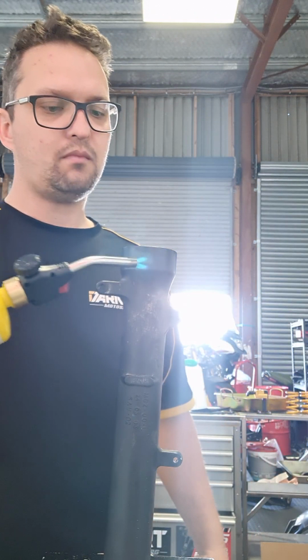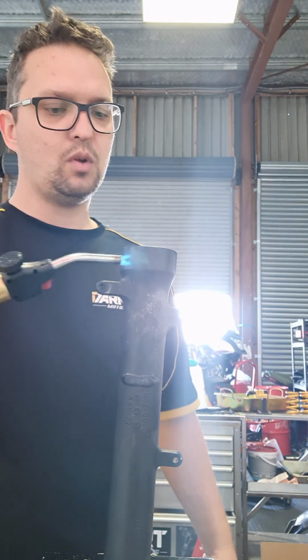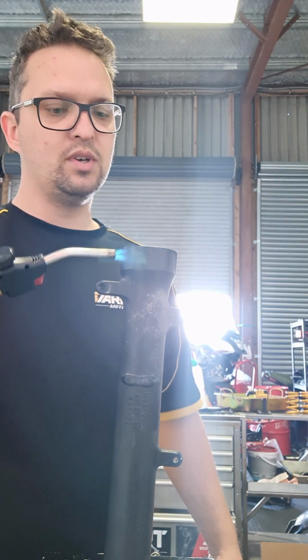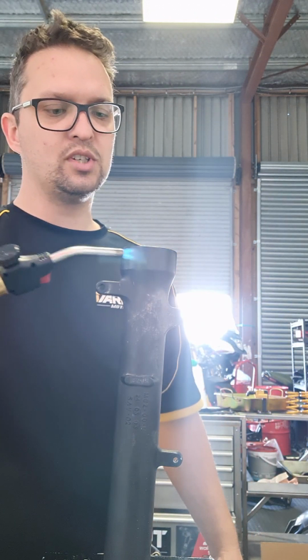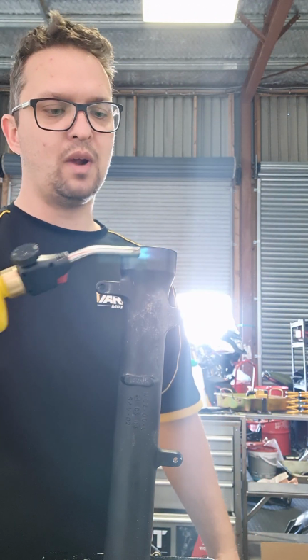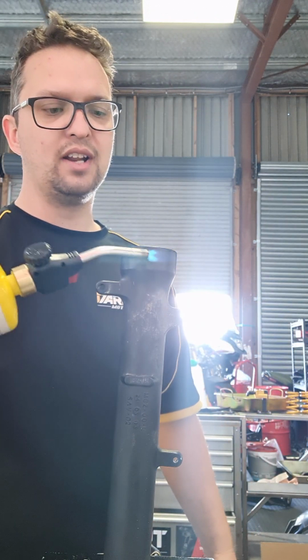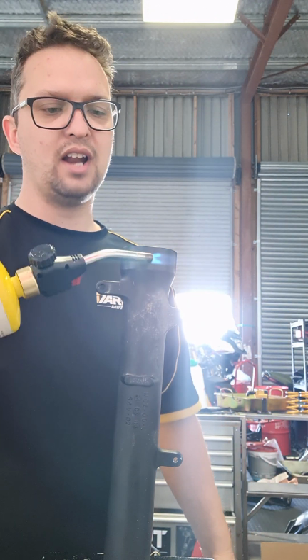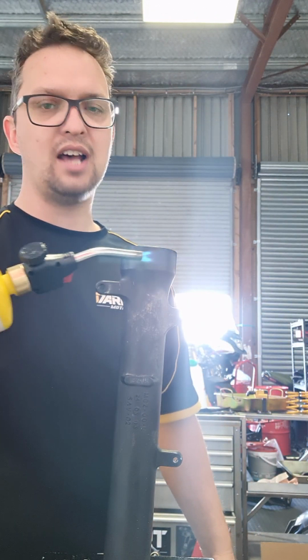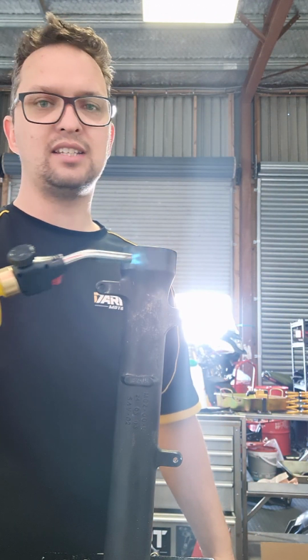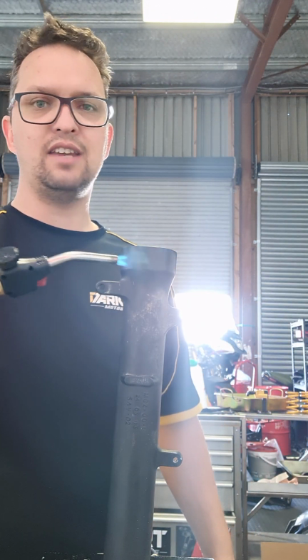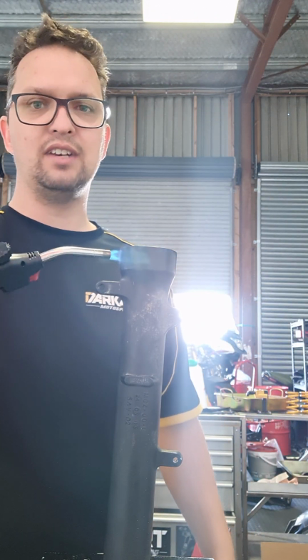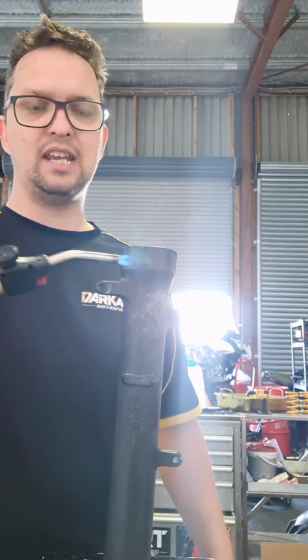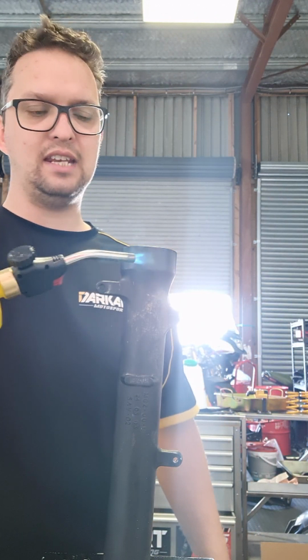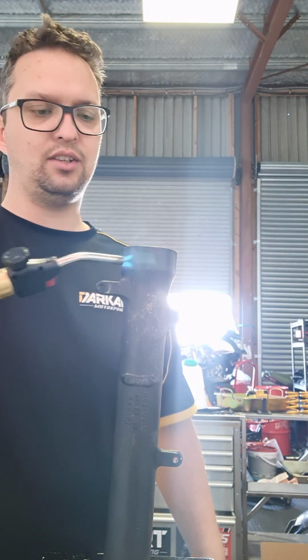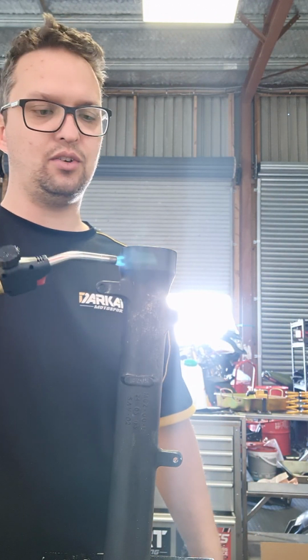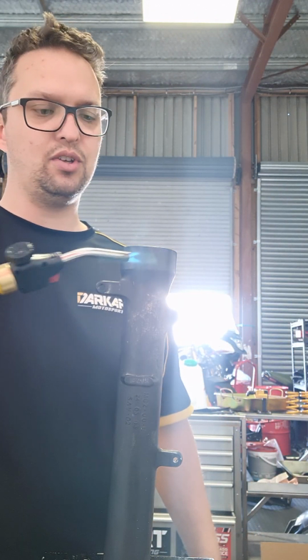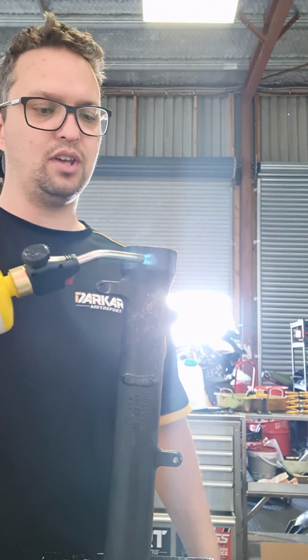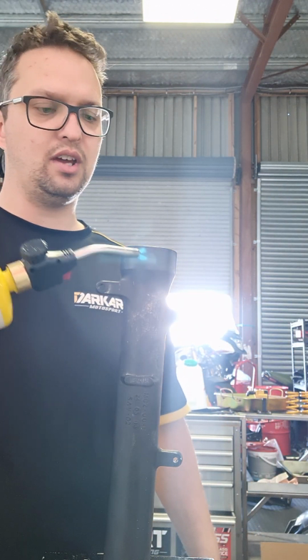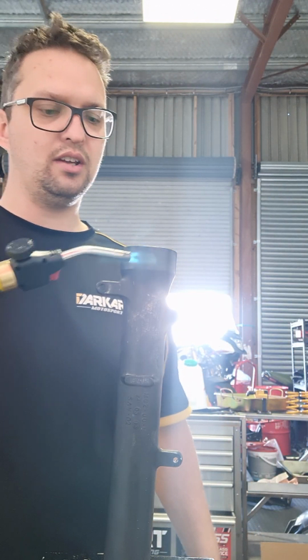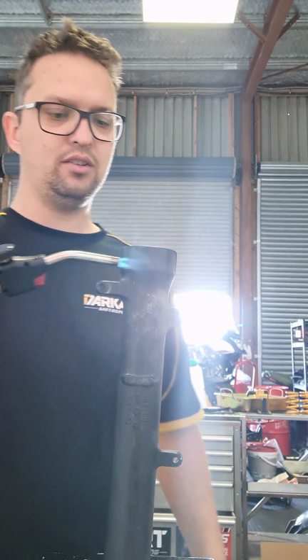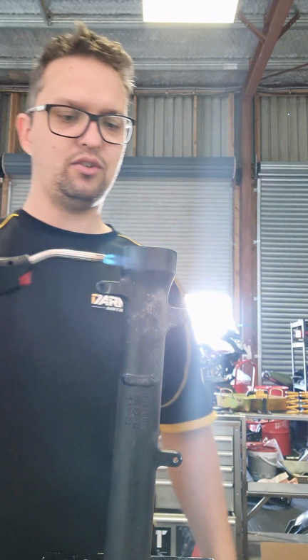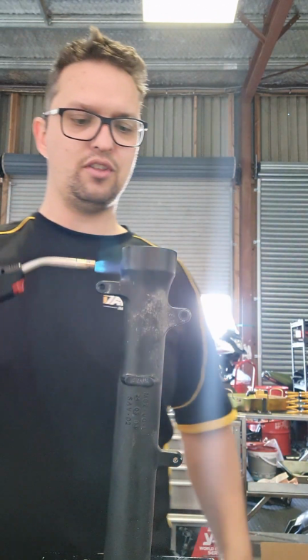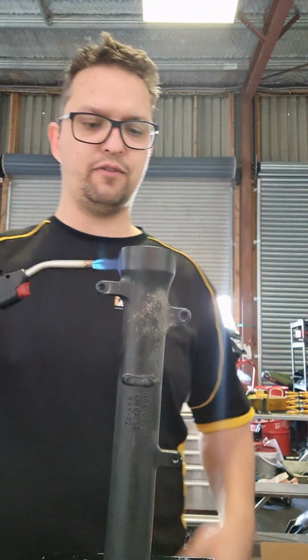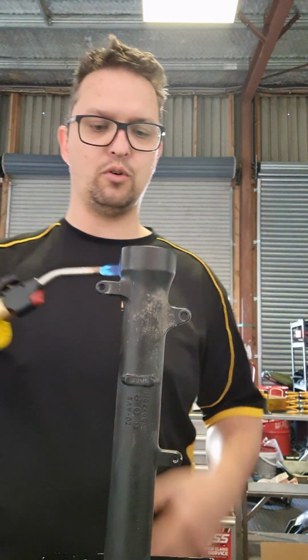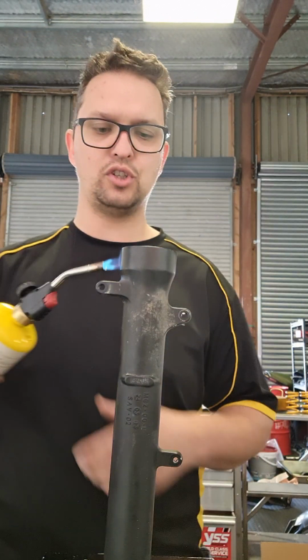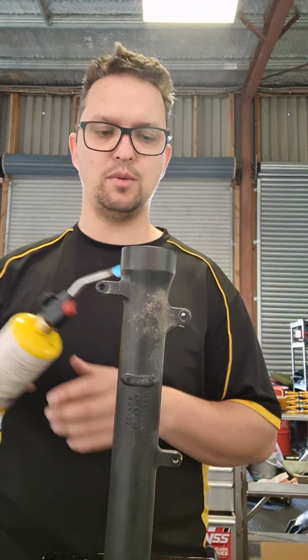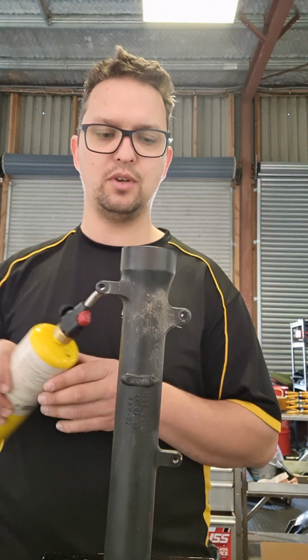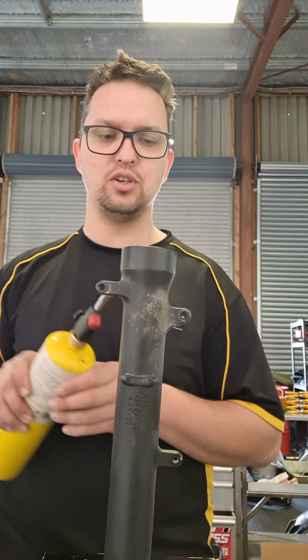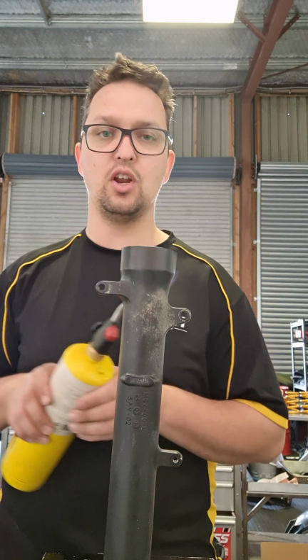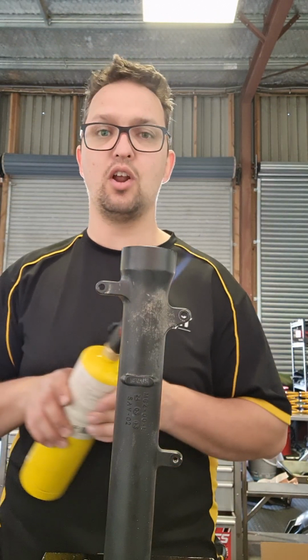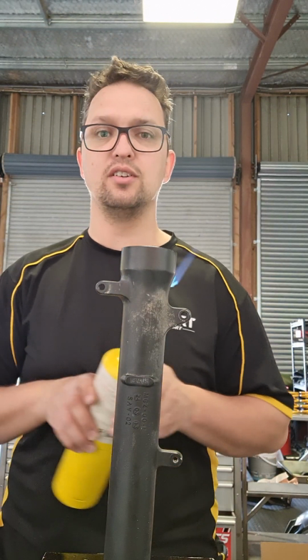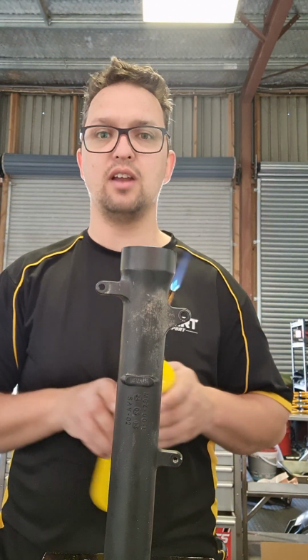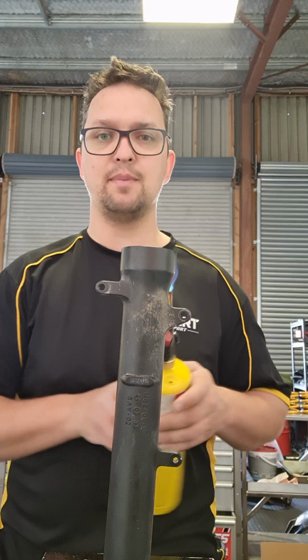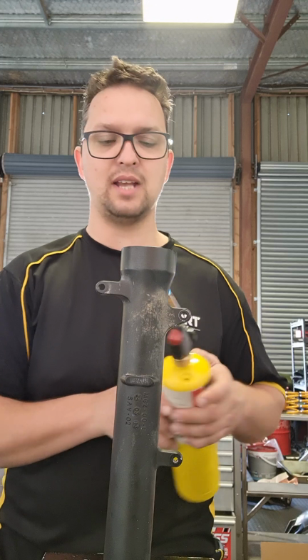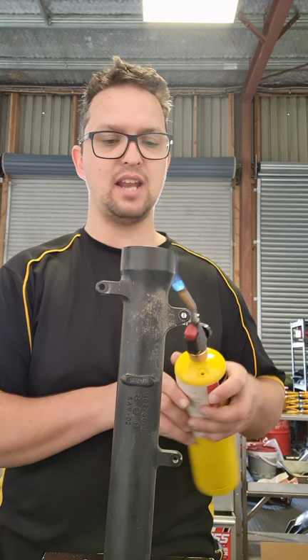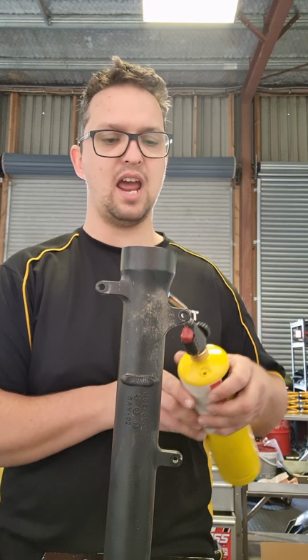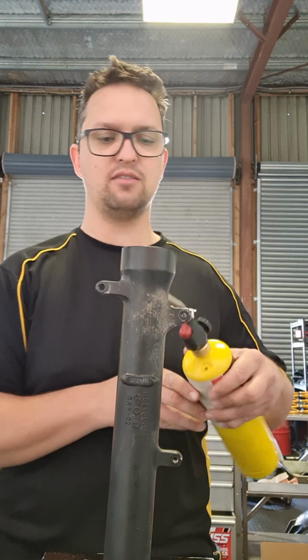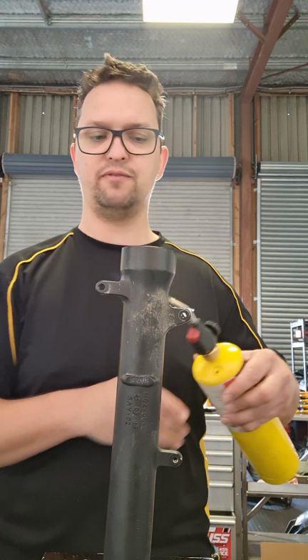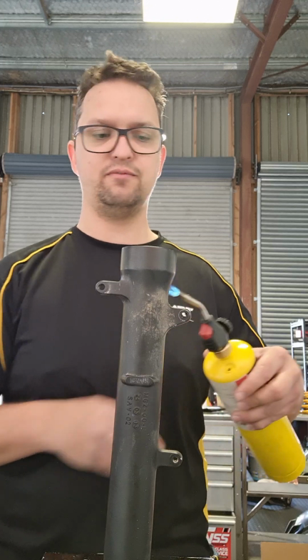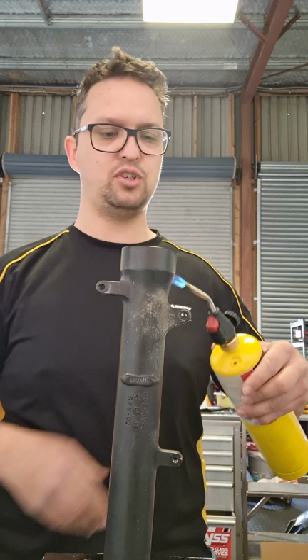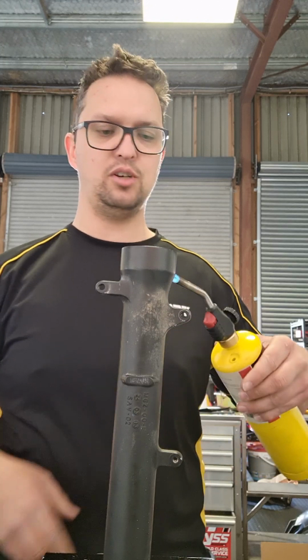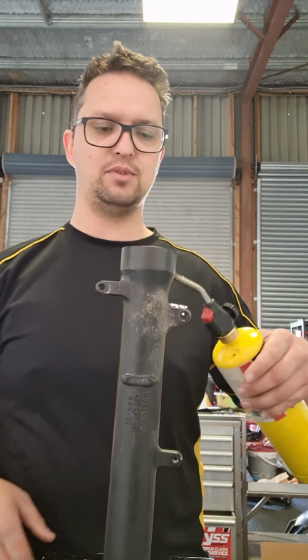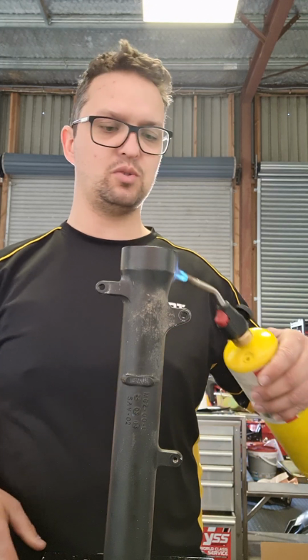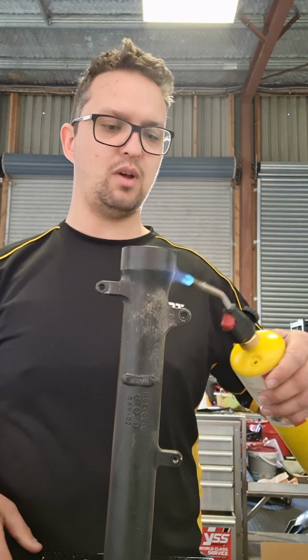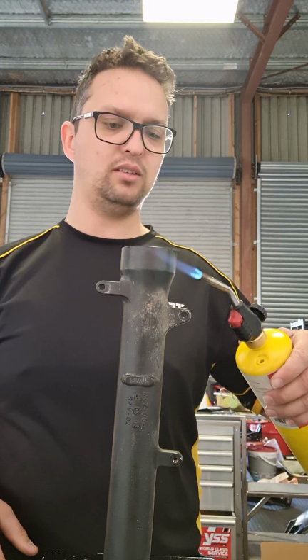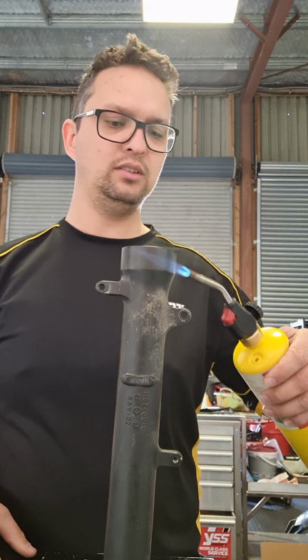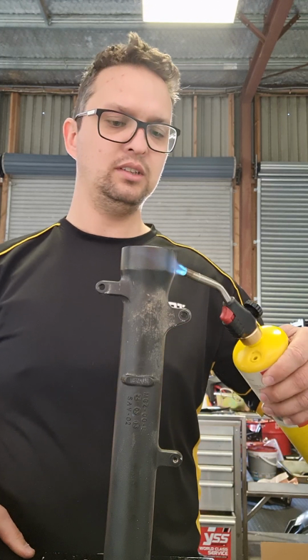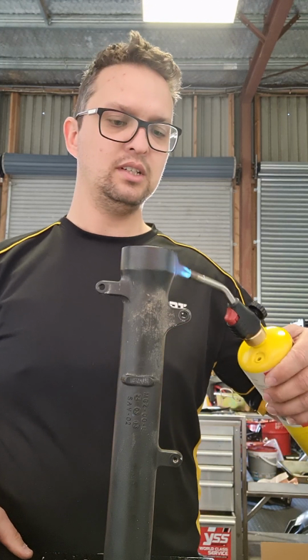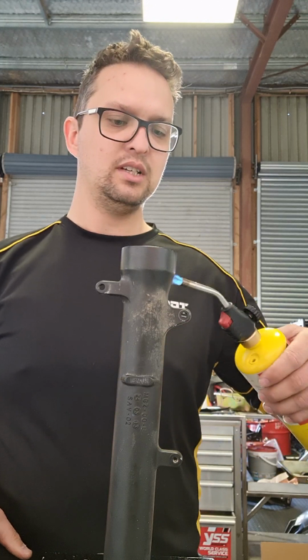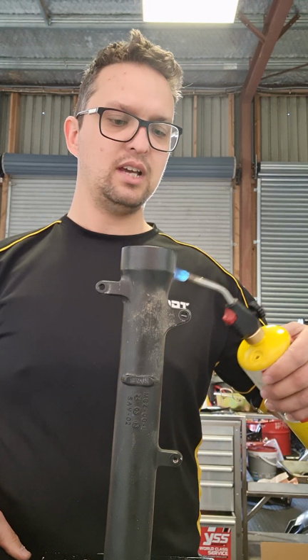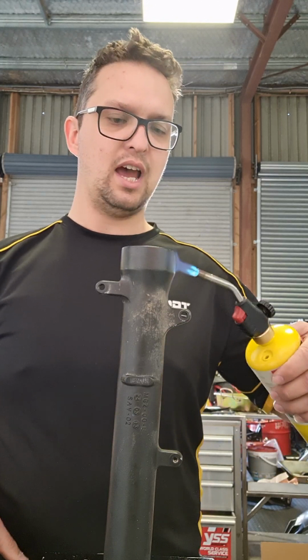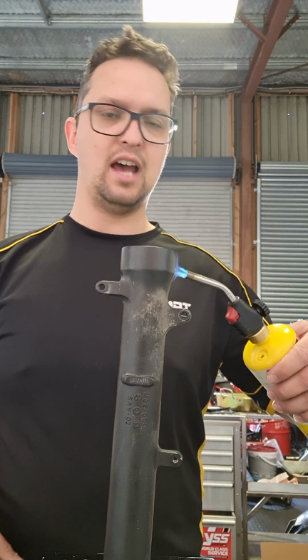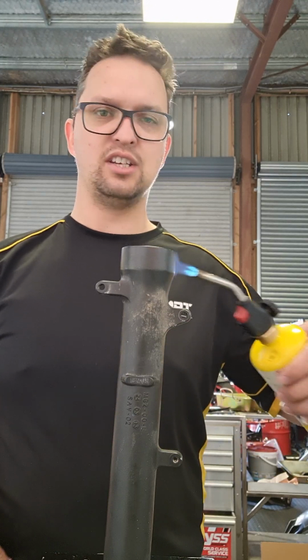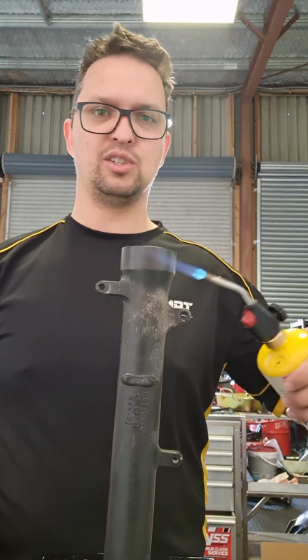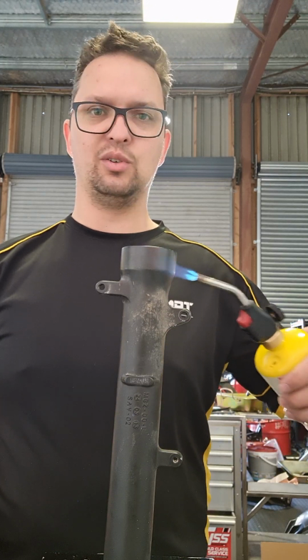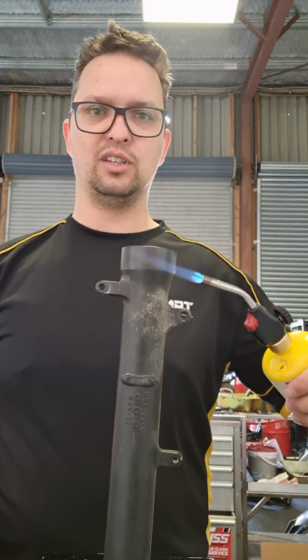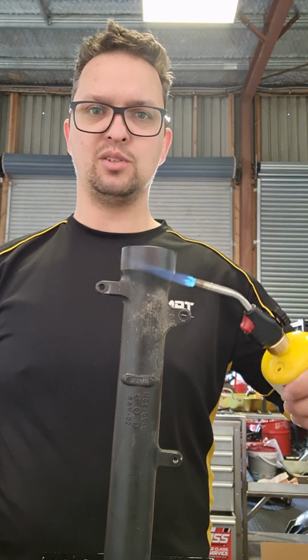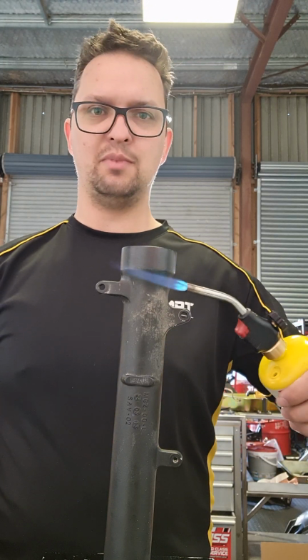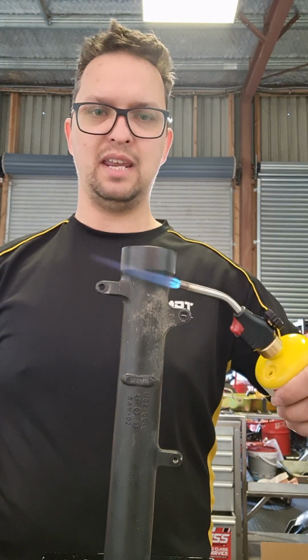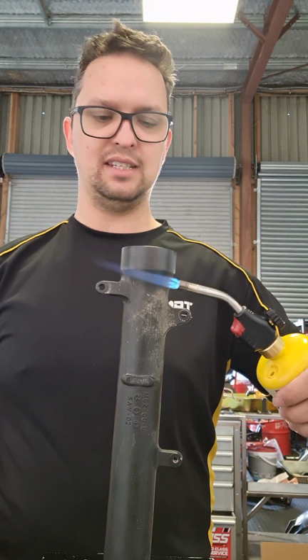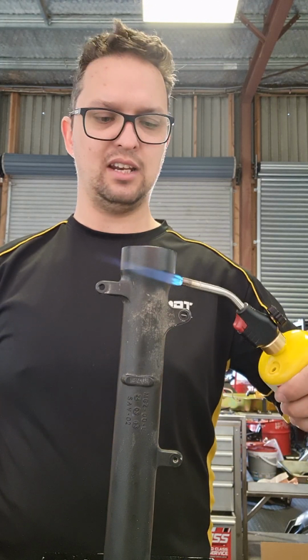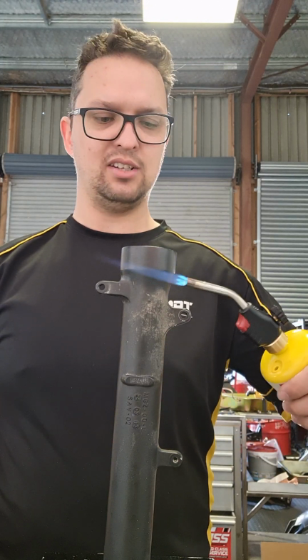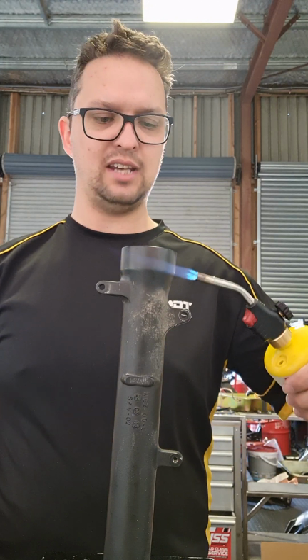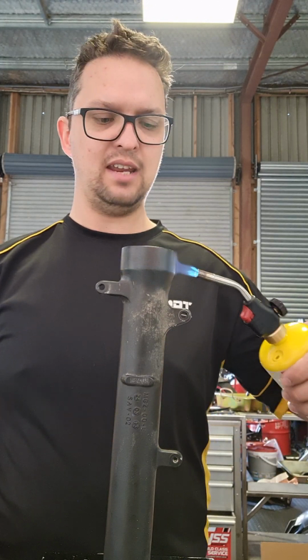We just want a nice even heat through the fork tube. We can do it on upside-down tubes as well — I just thought this way would be easier to see.